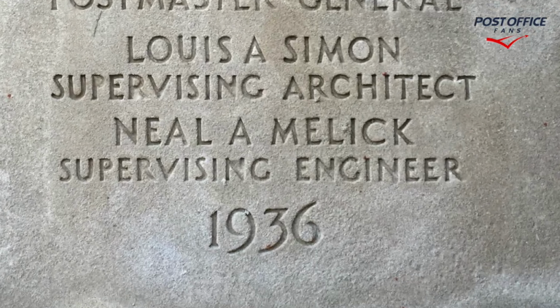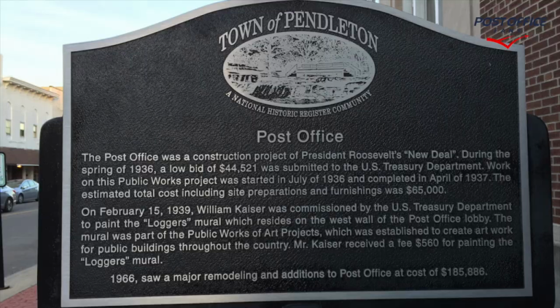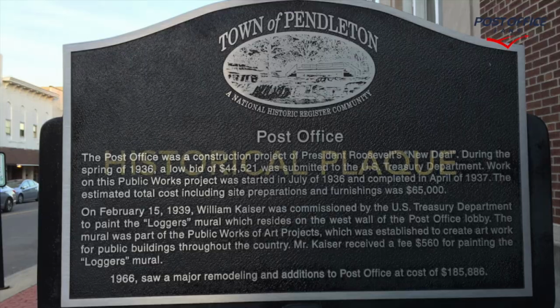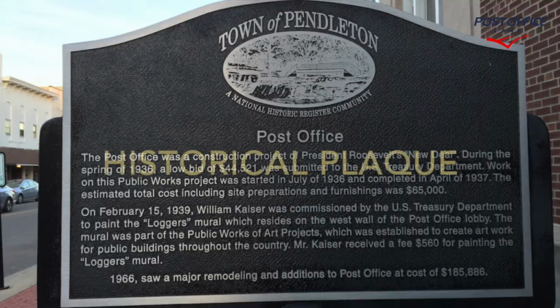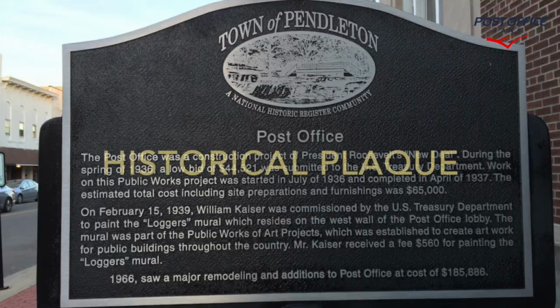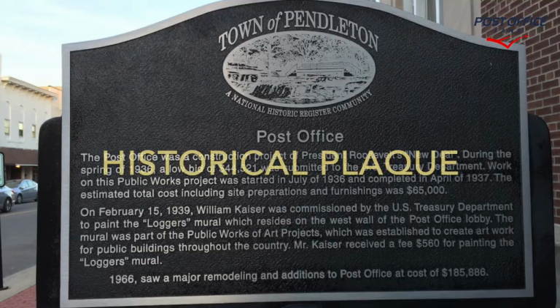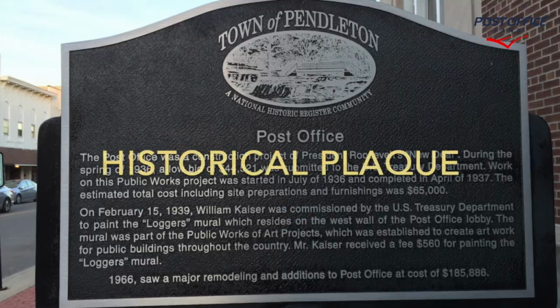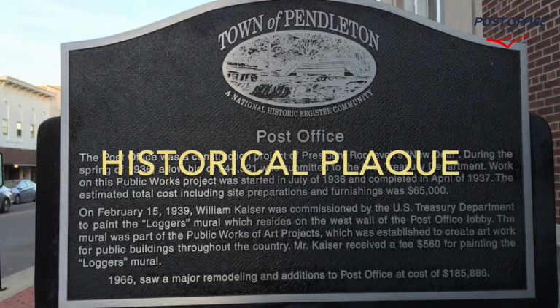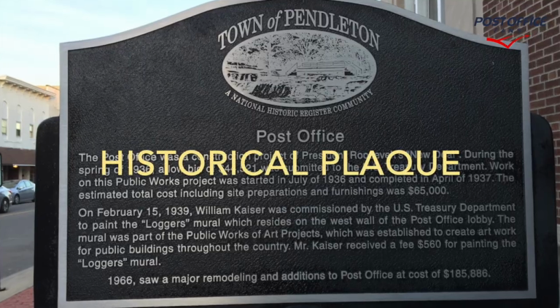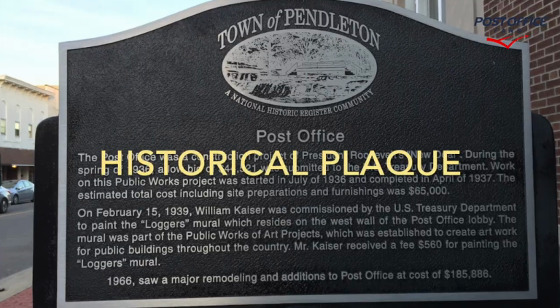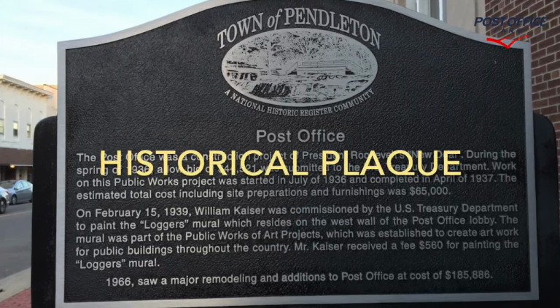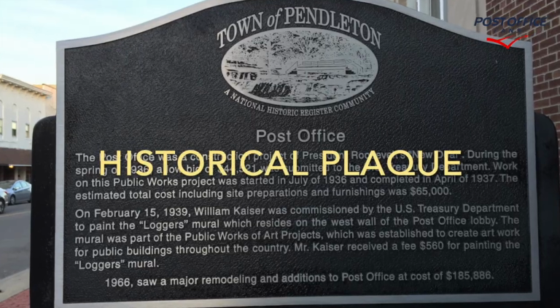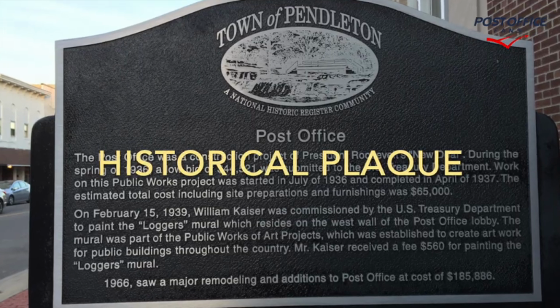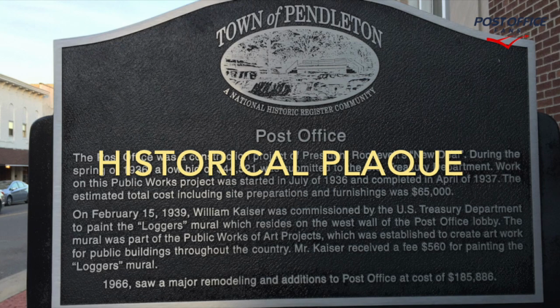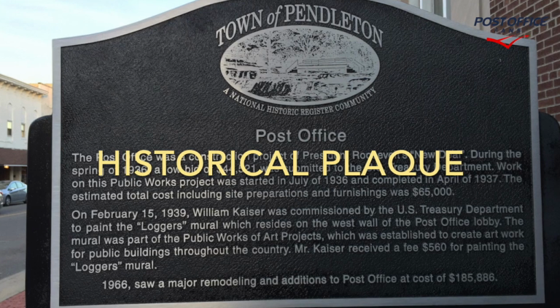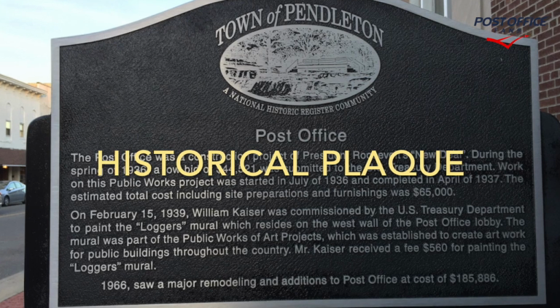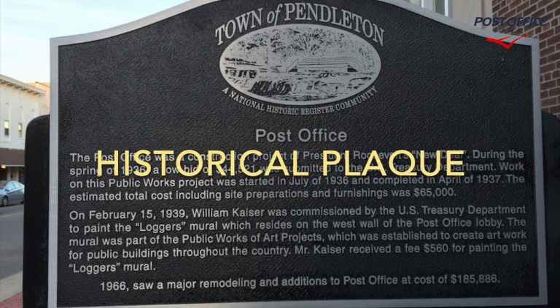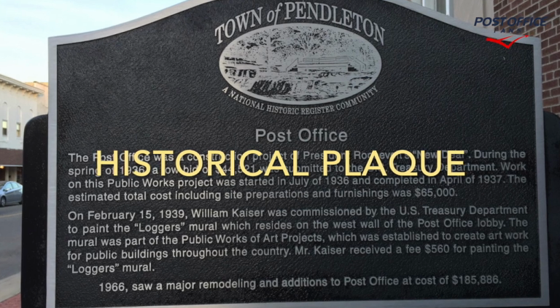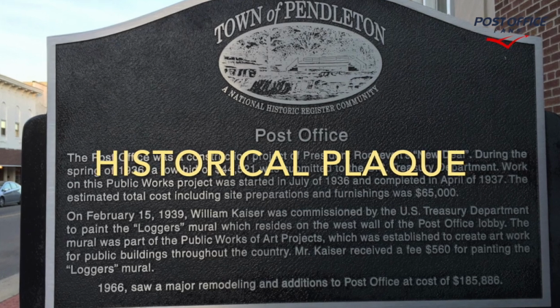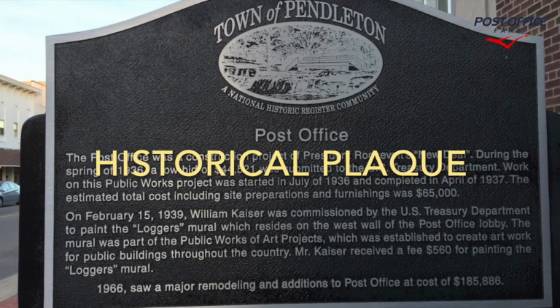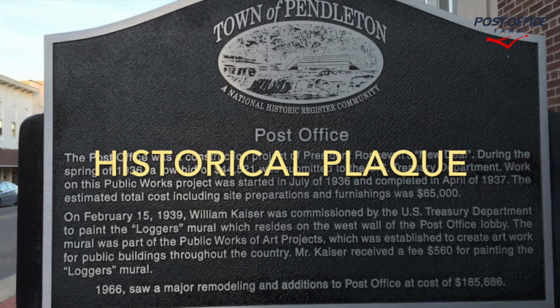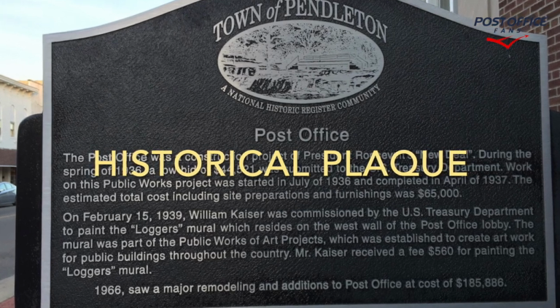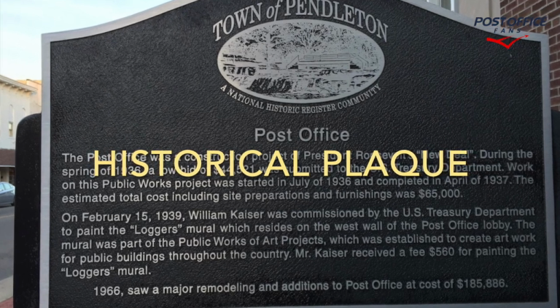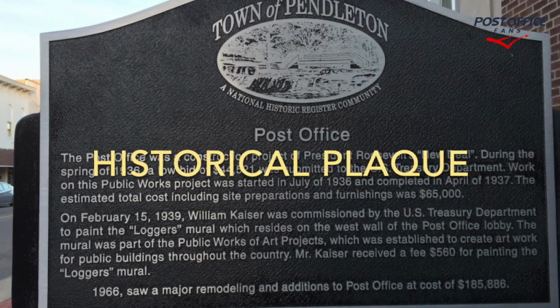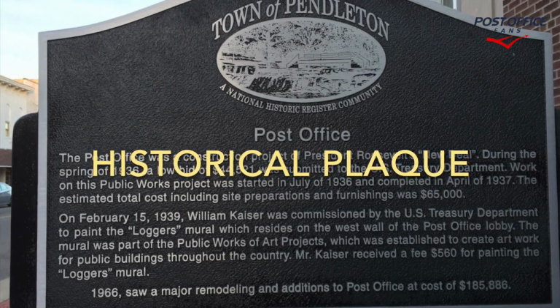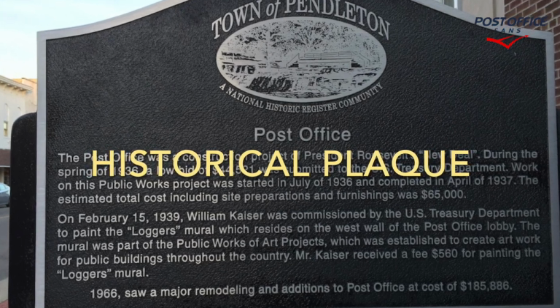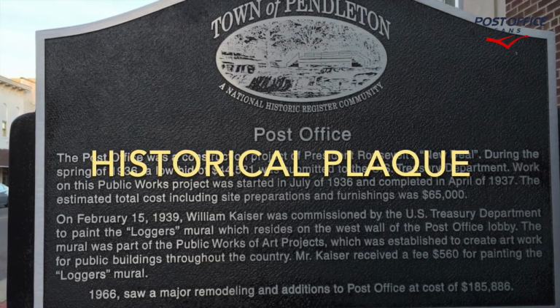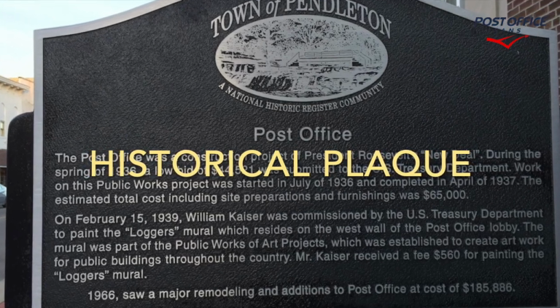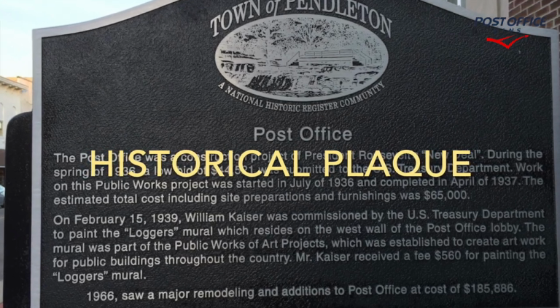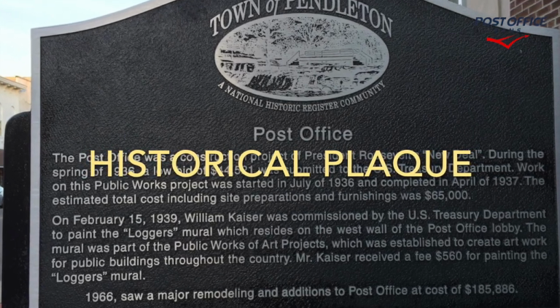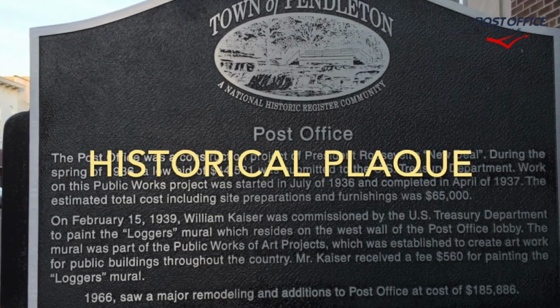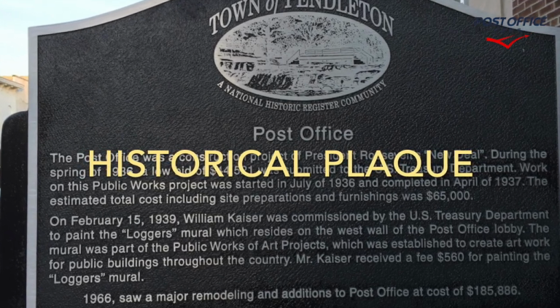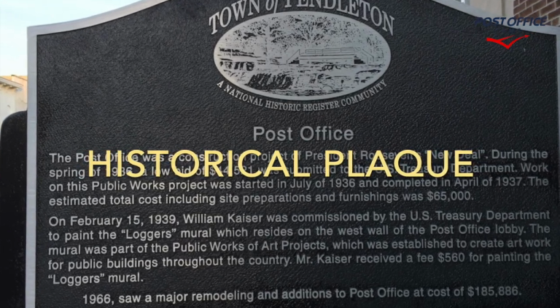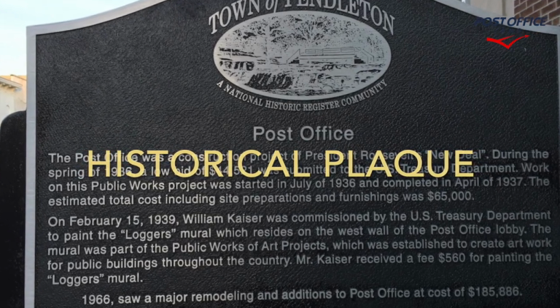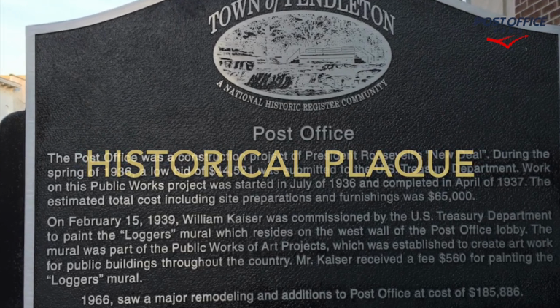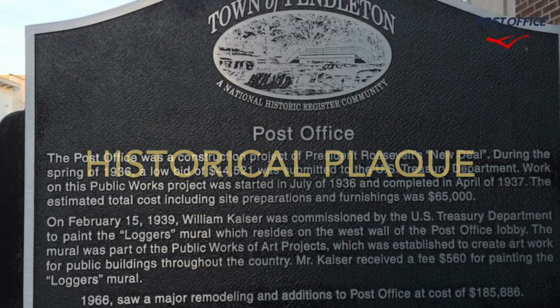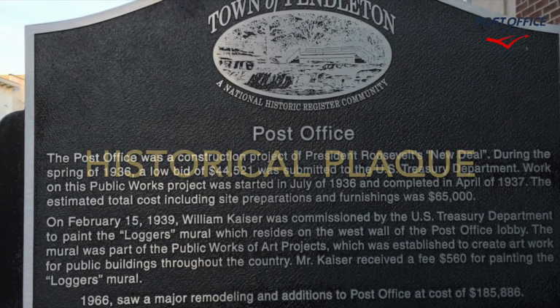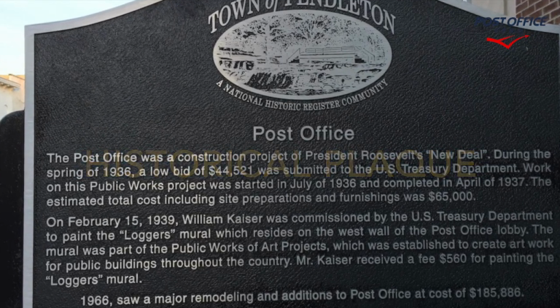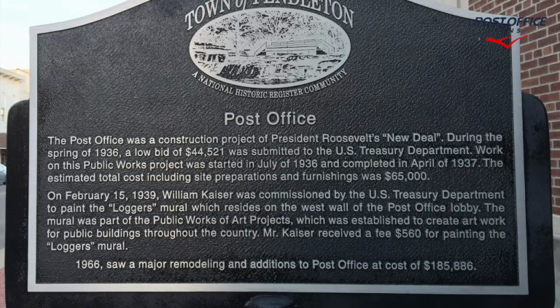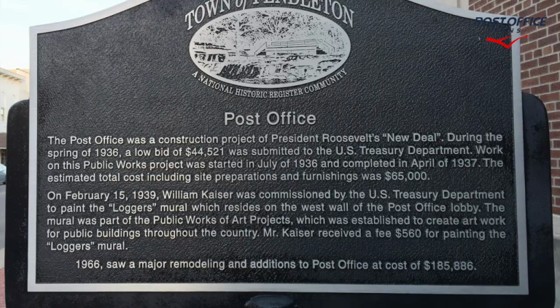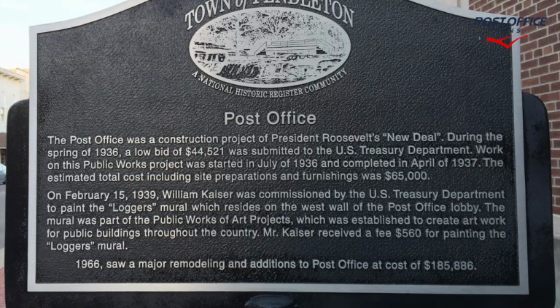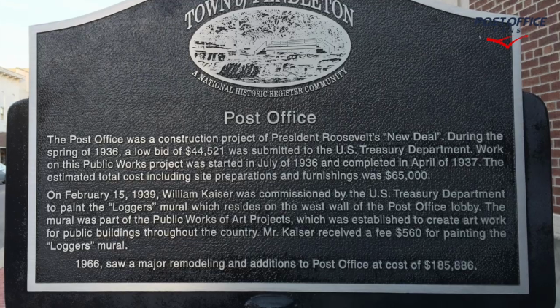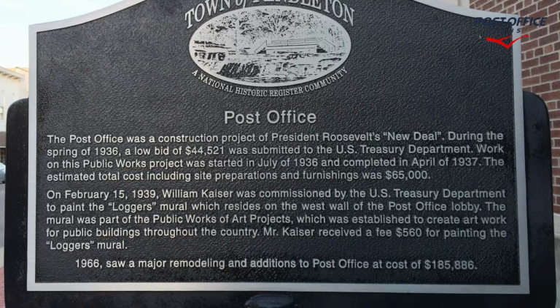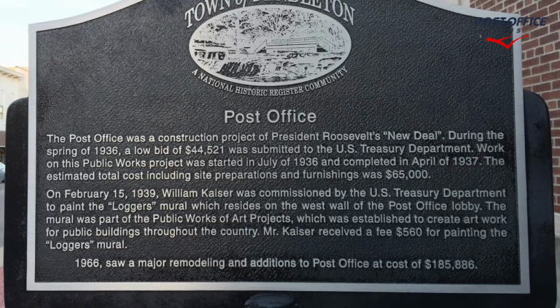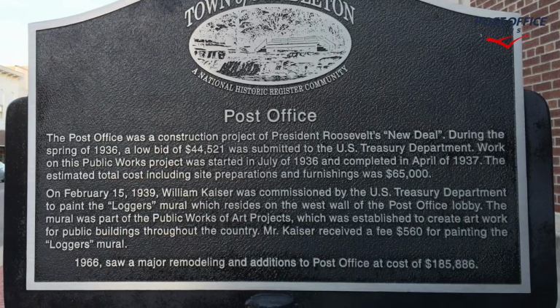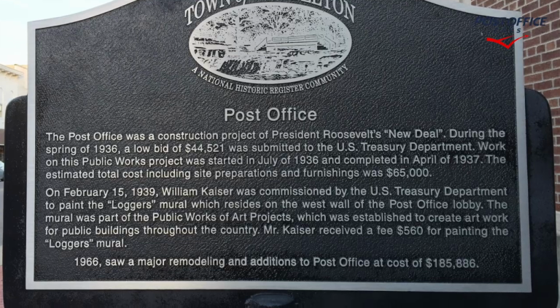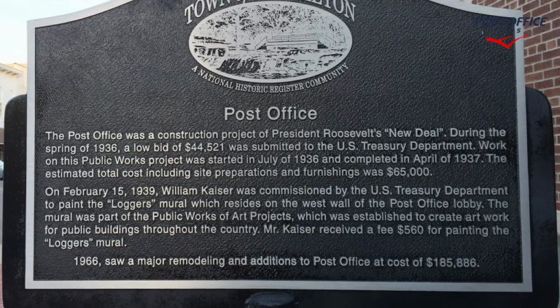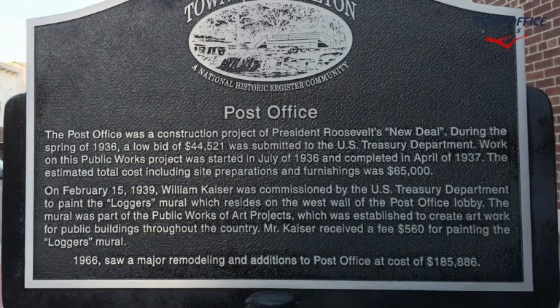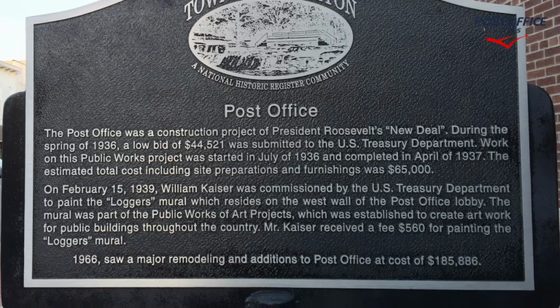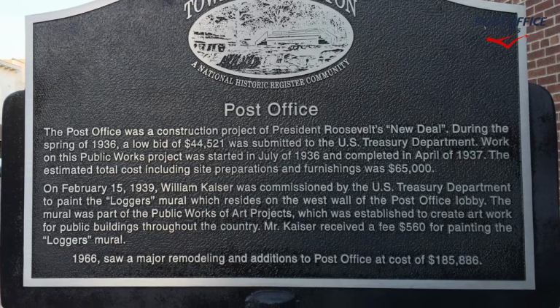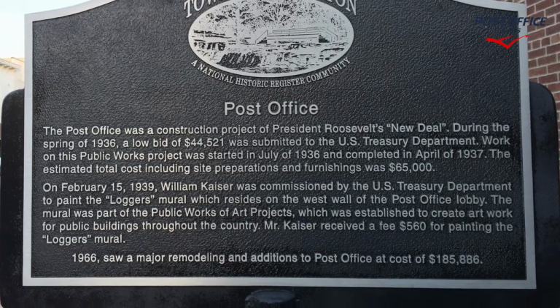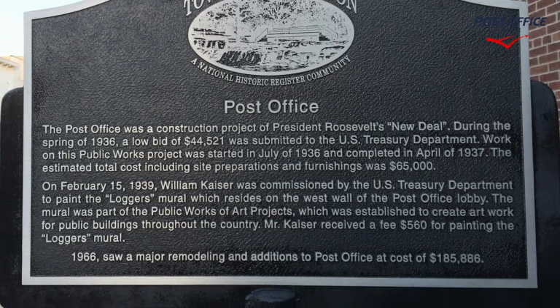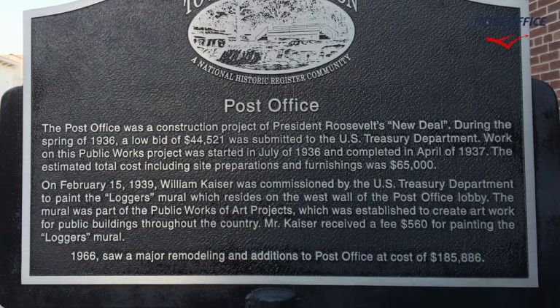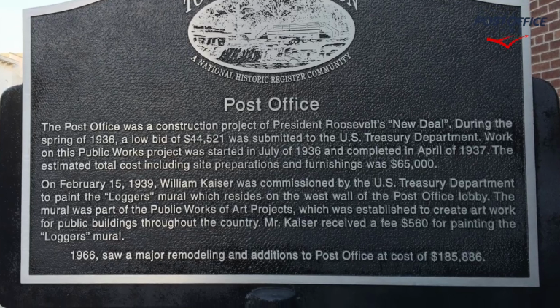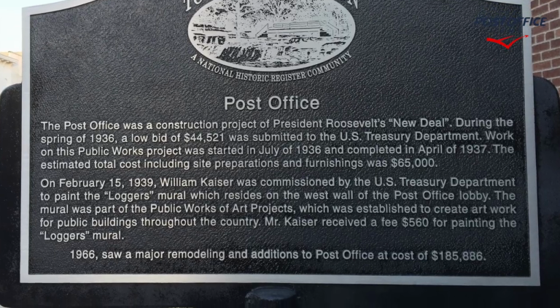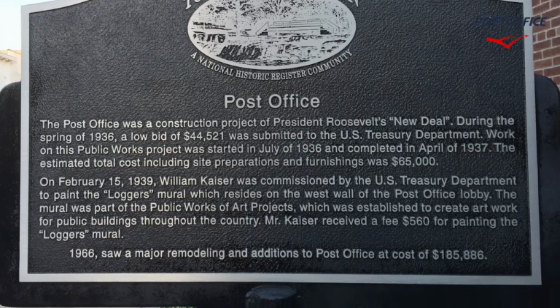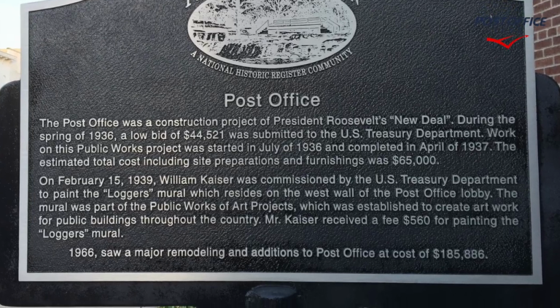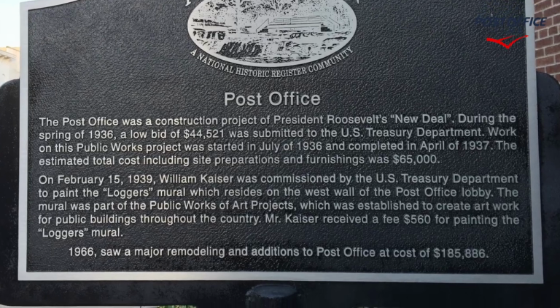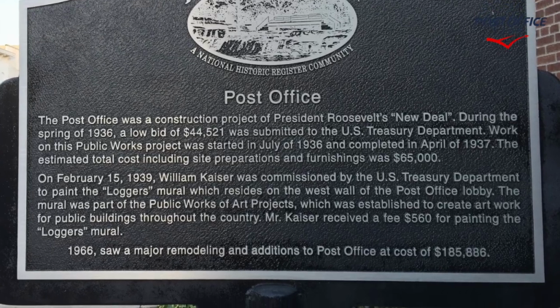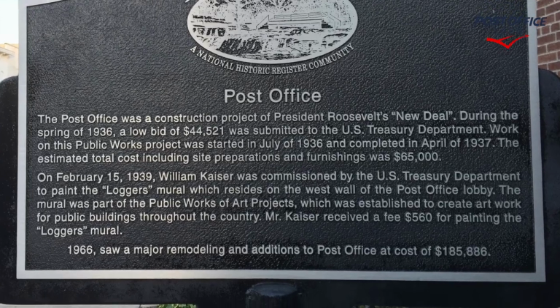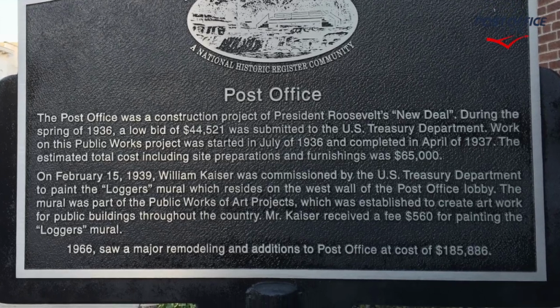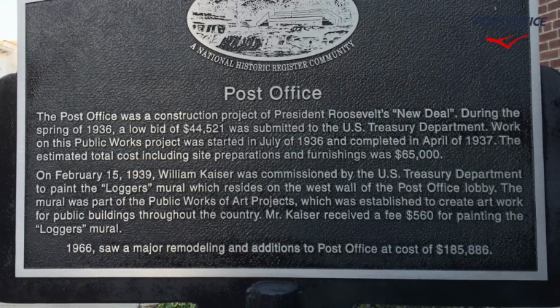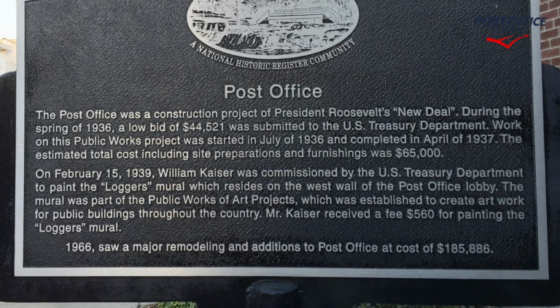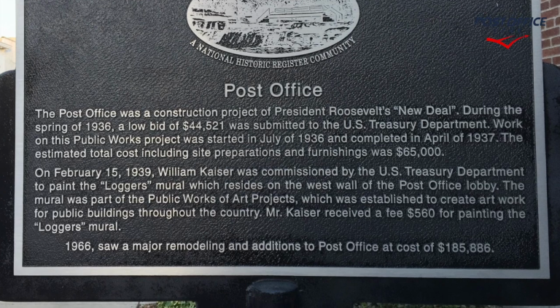We also have this historical blackout front, which is really nice to see. It gives you some more information about the building and the mural inside.